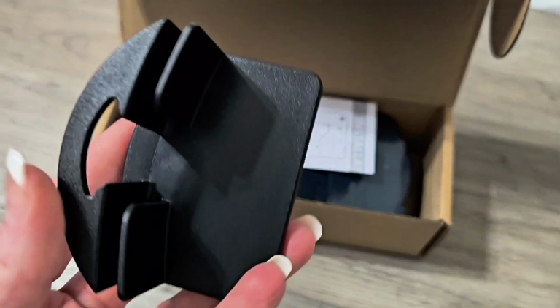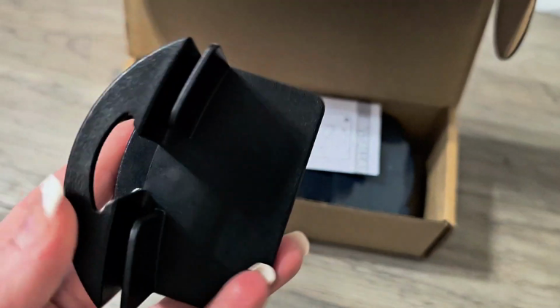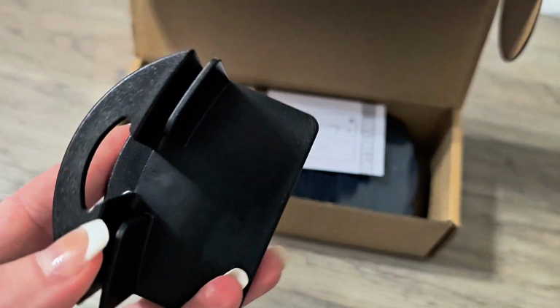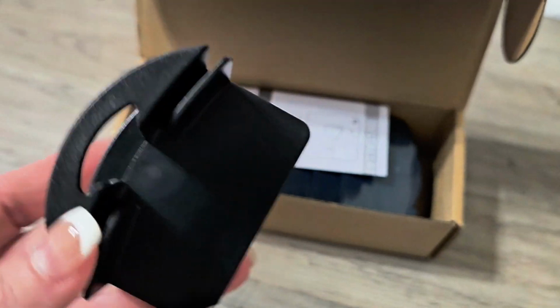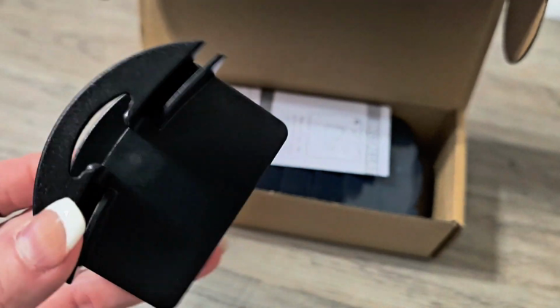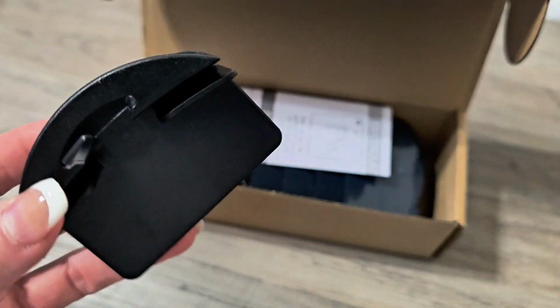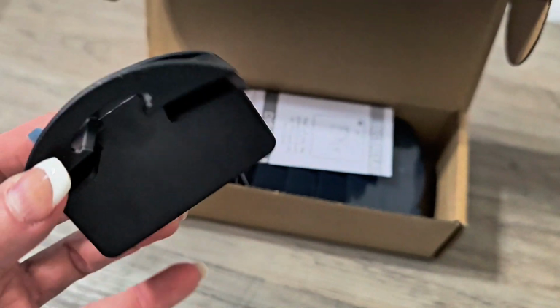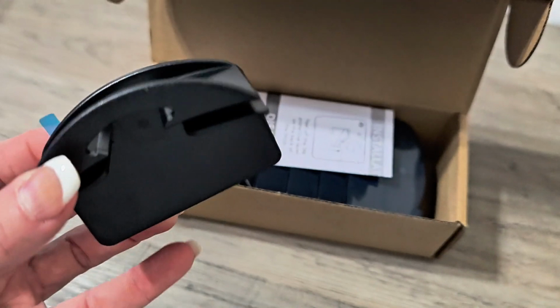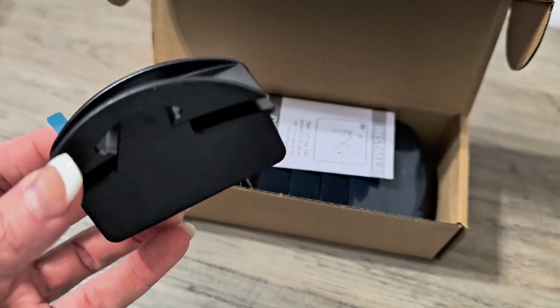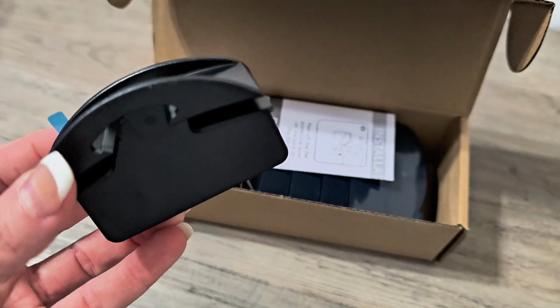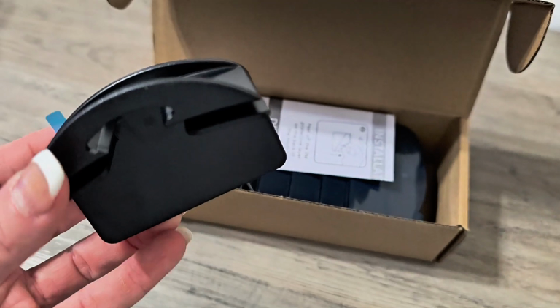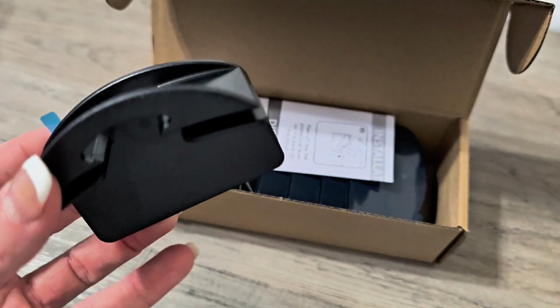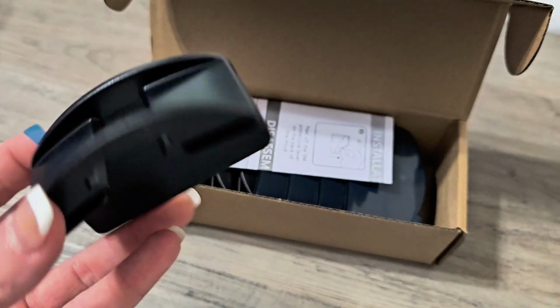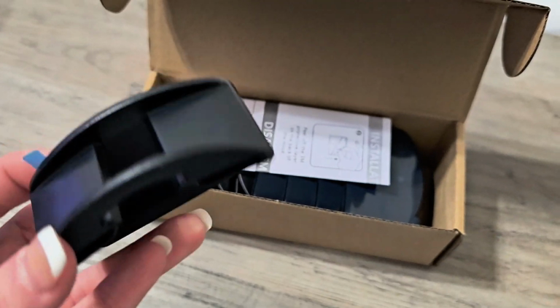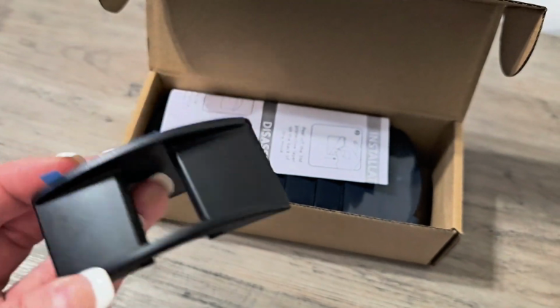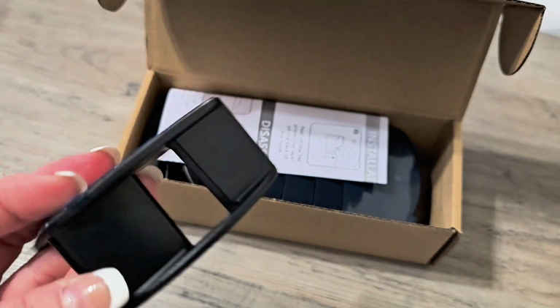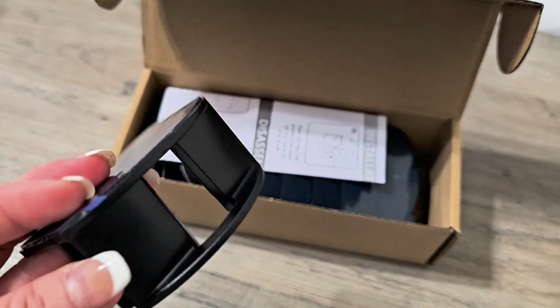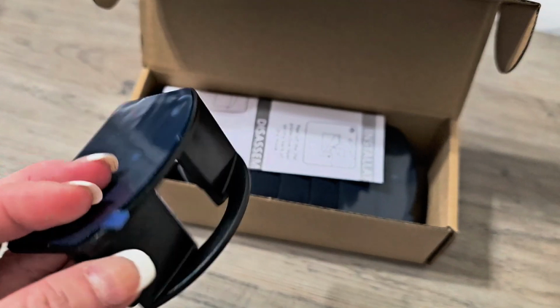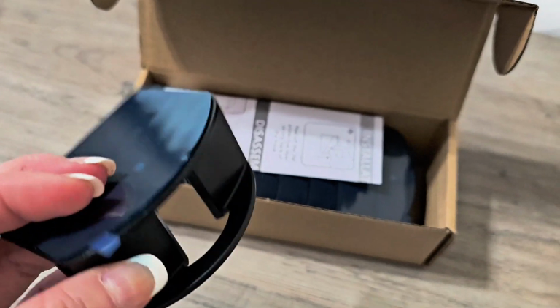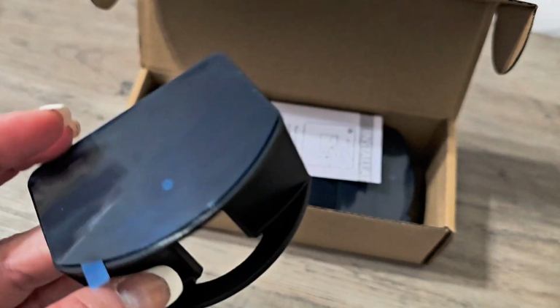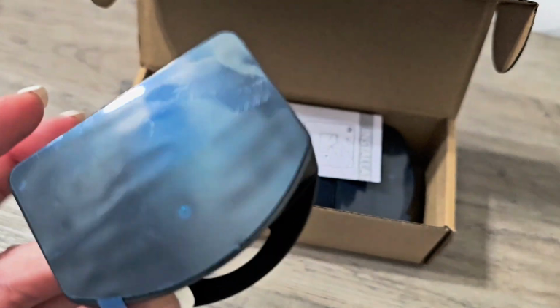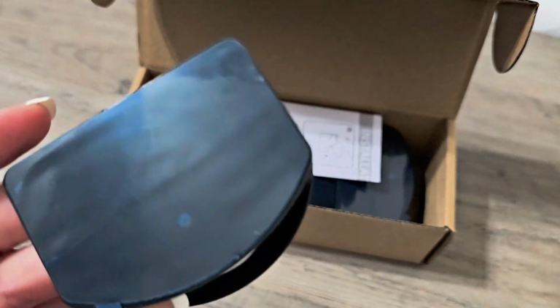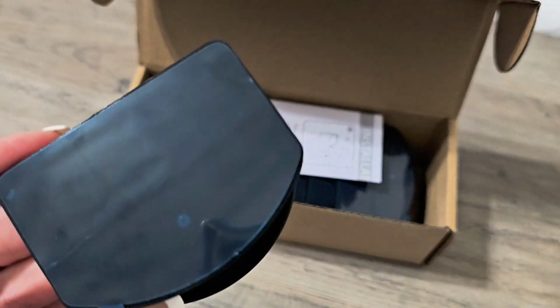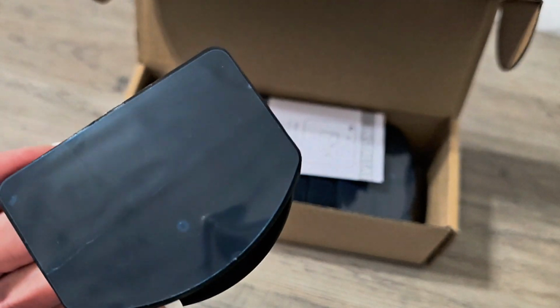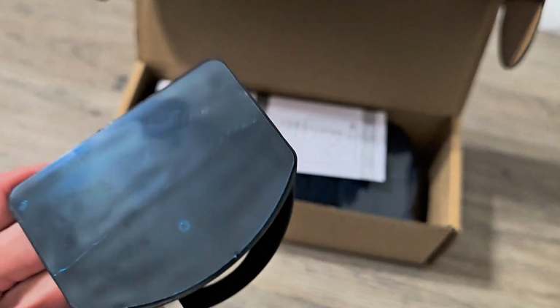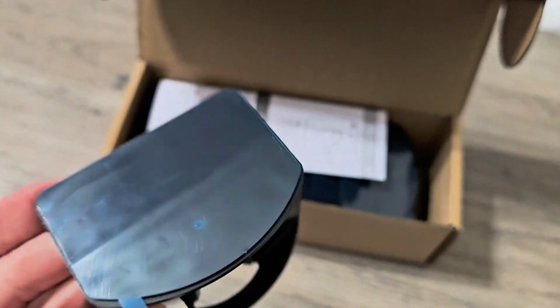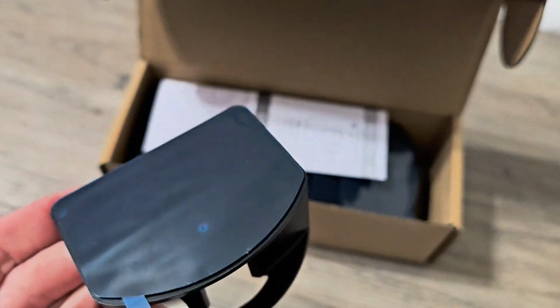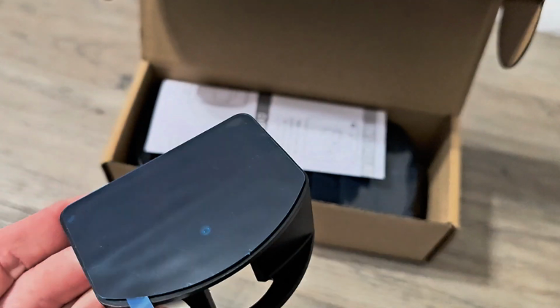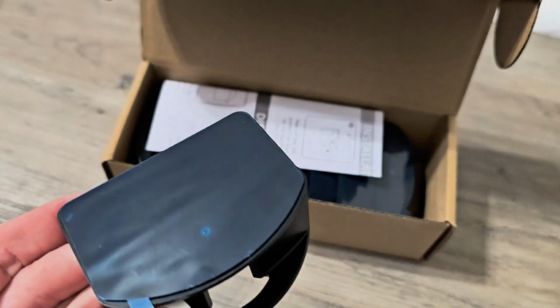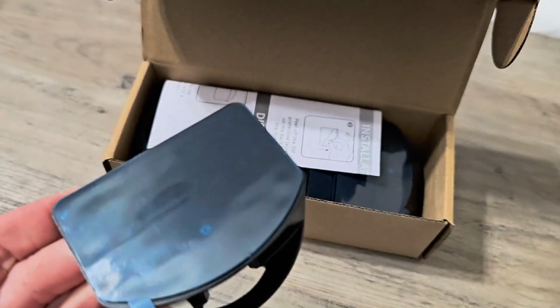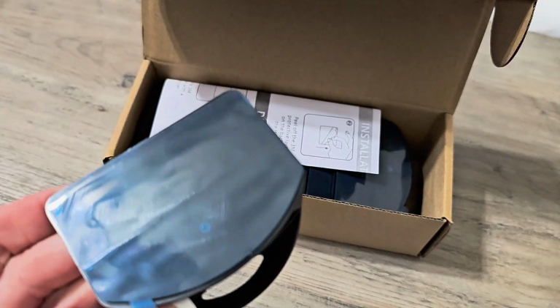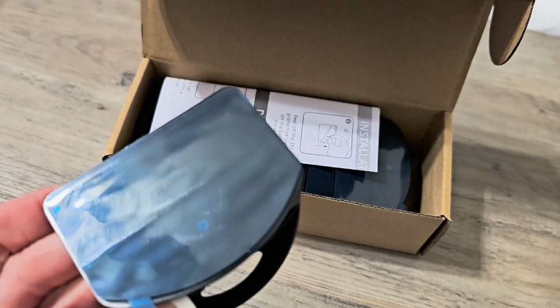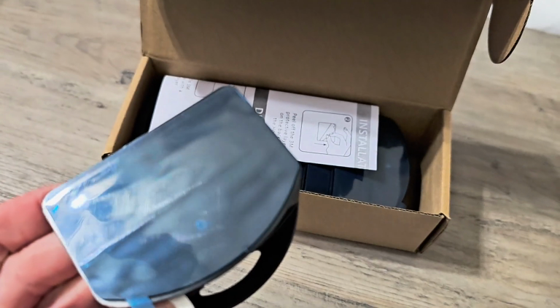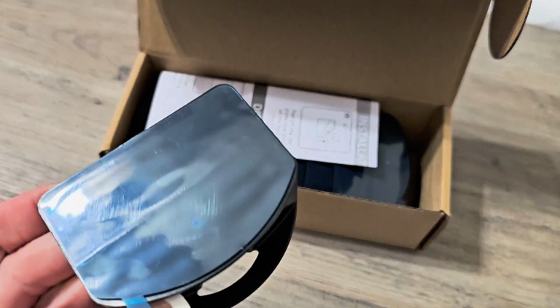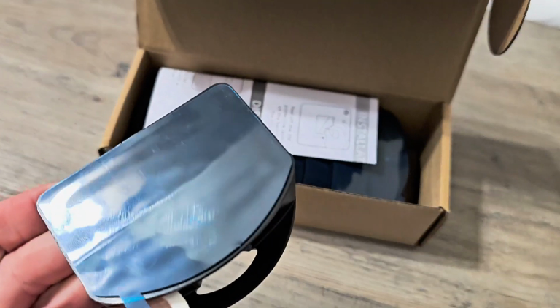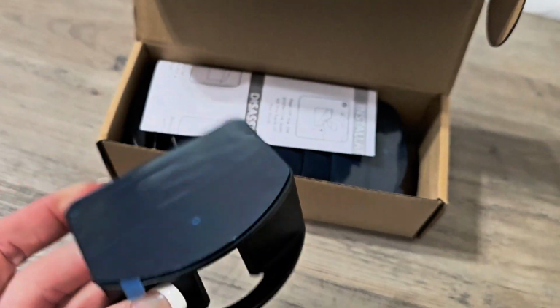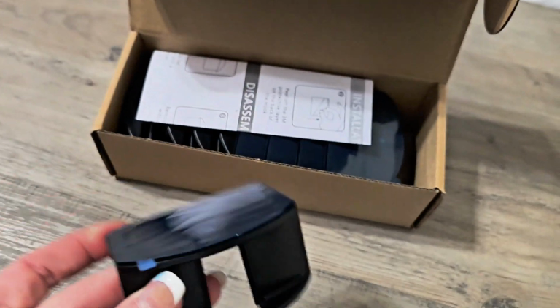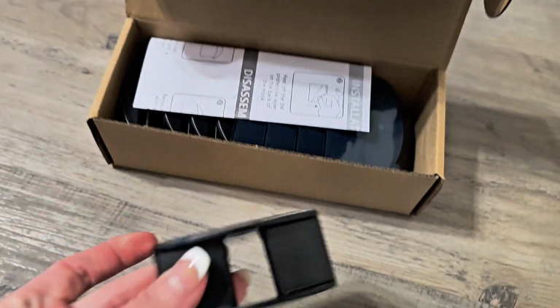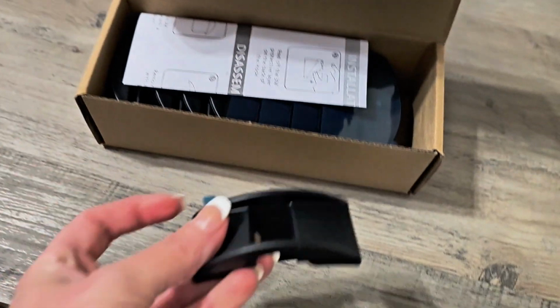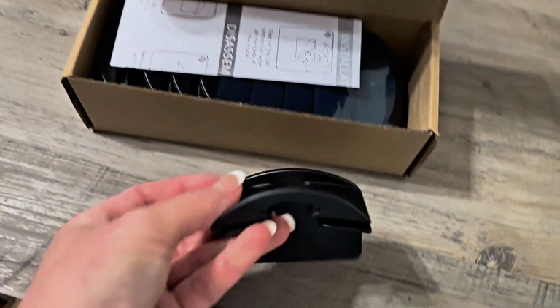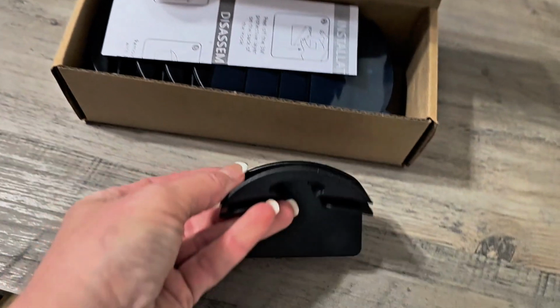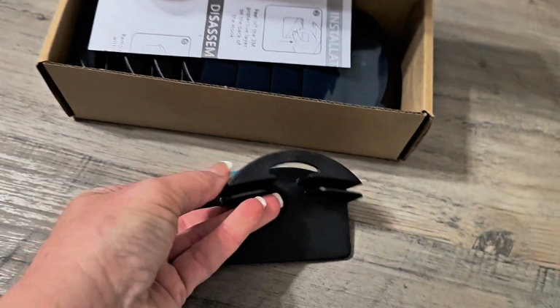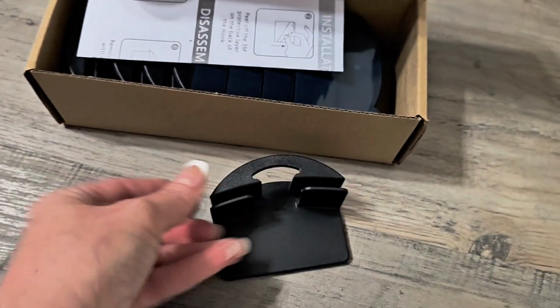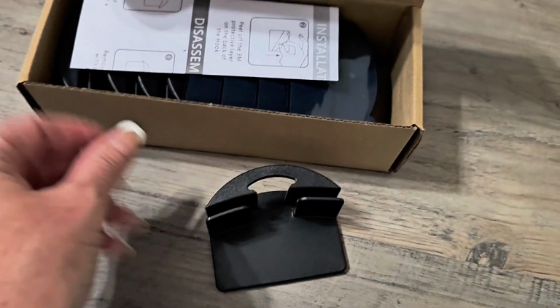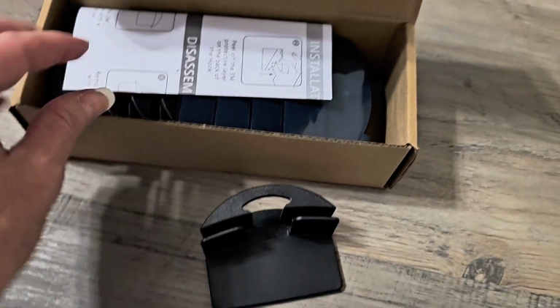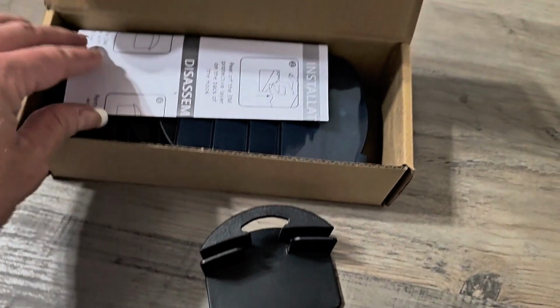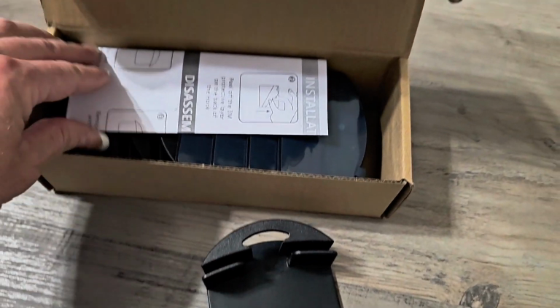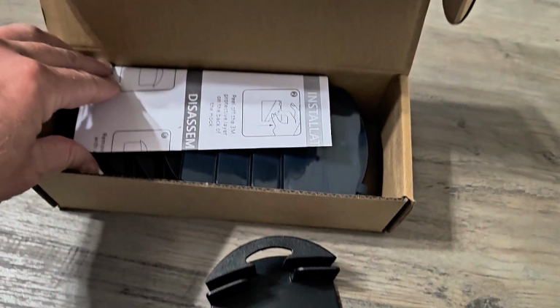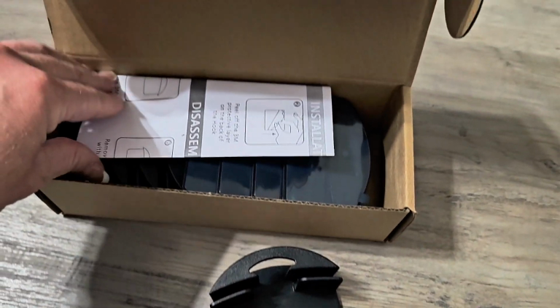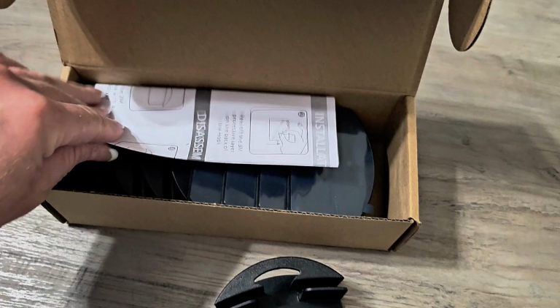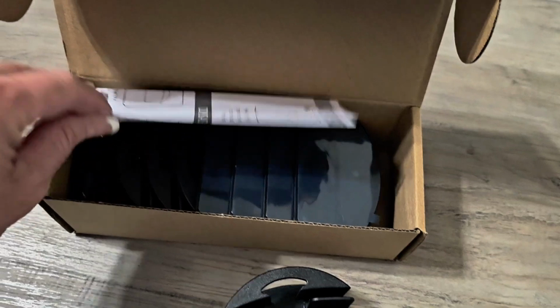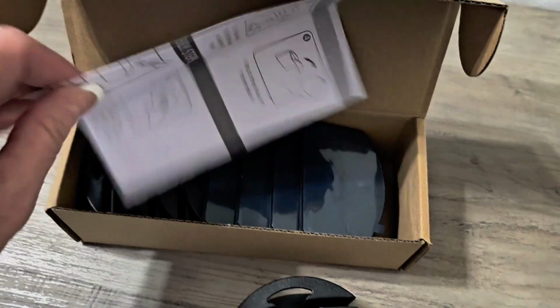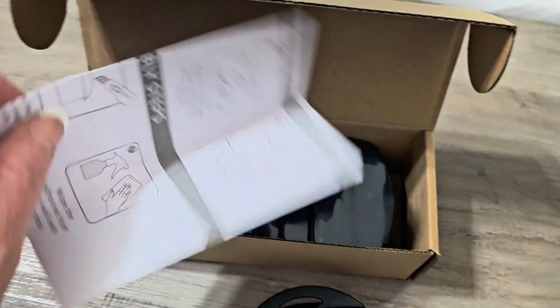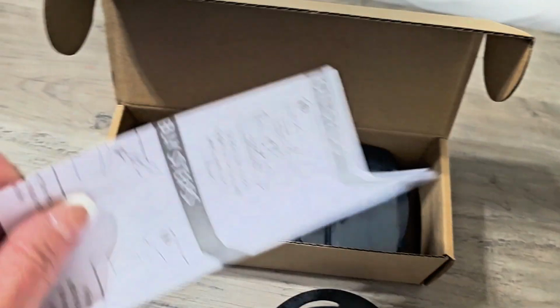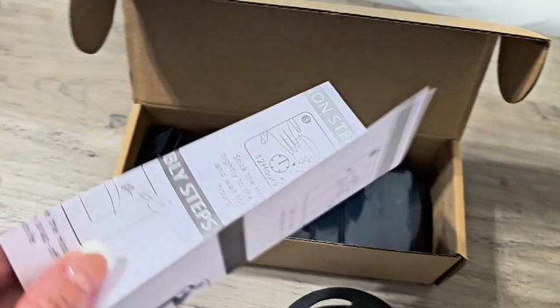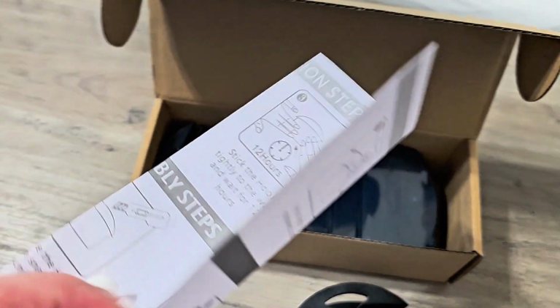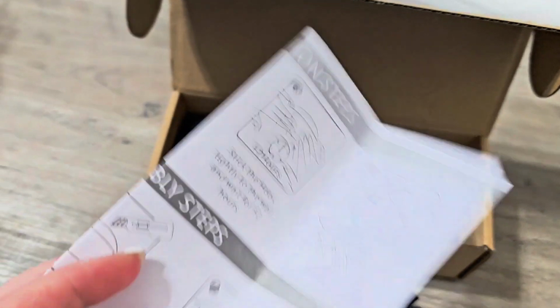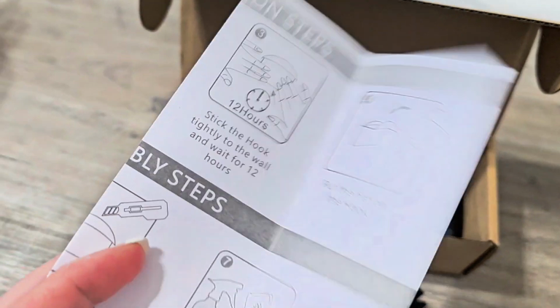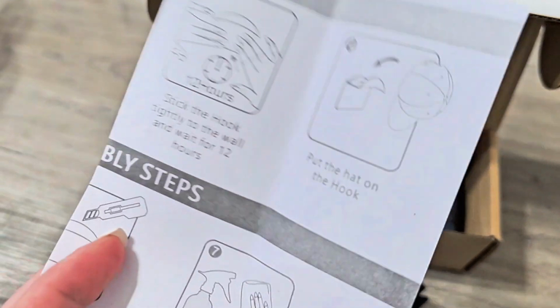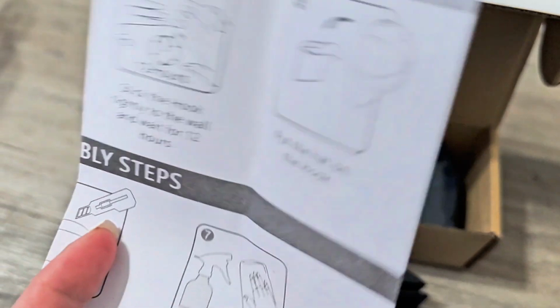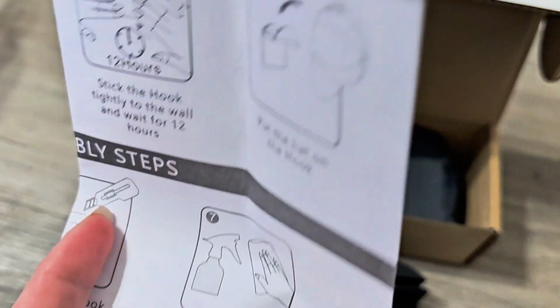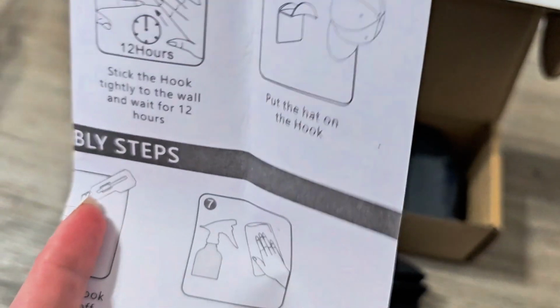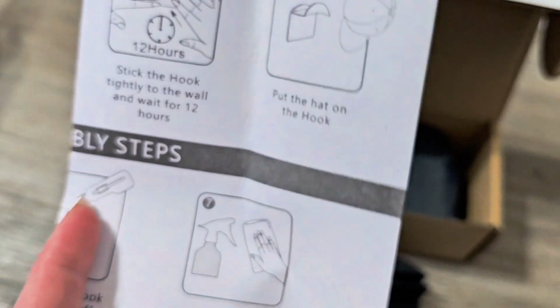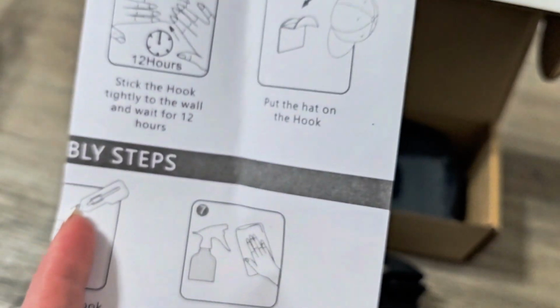These are the wall hat racks for the baseball caps. It's going to be the adhesive hooks, and you've got two different ways that you can hang your baseball cap up.